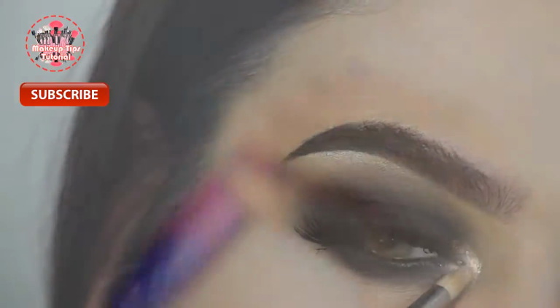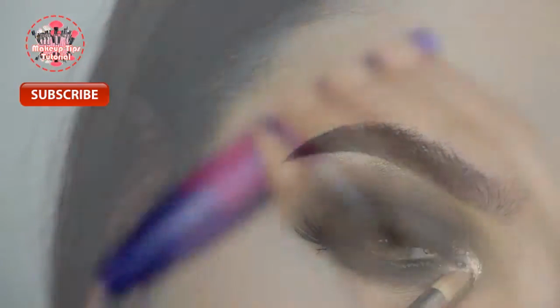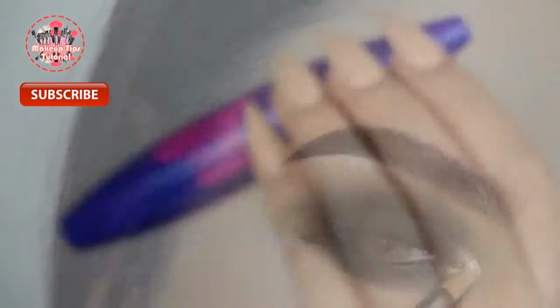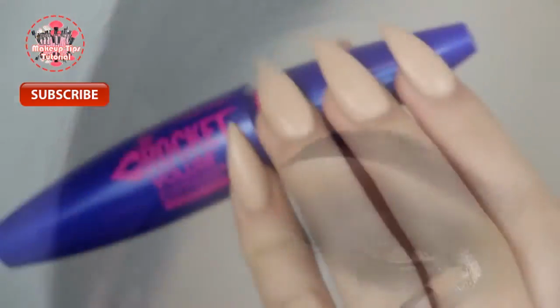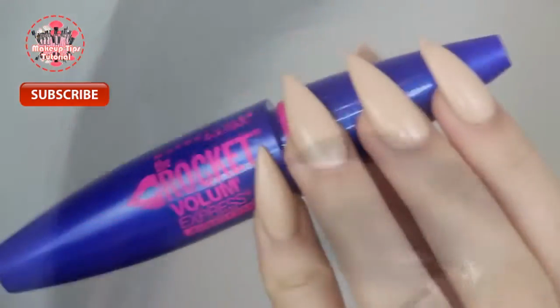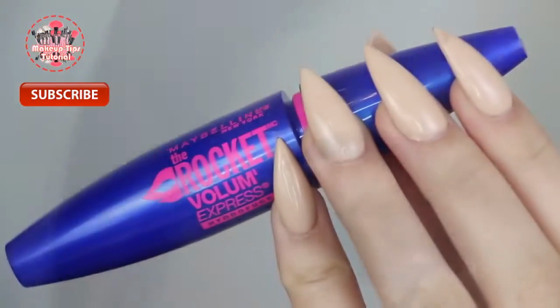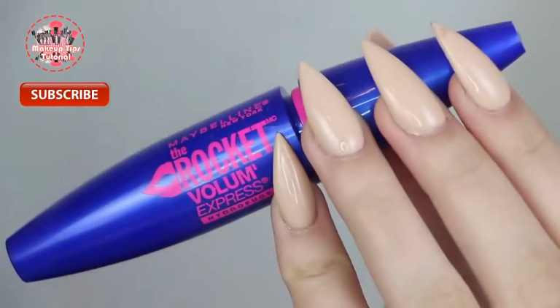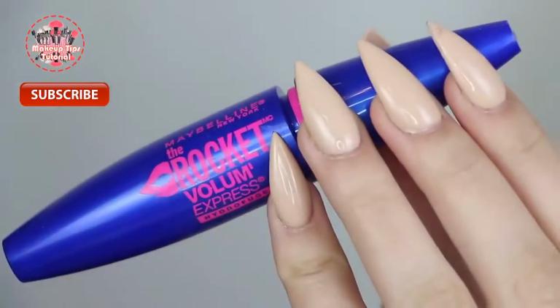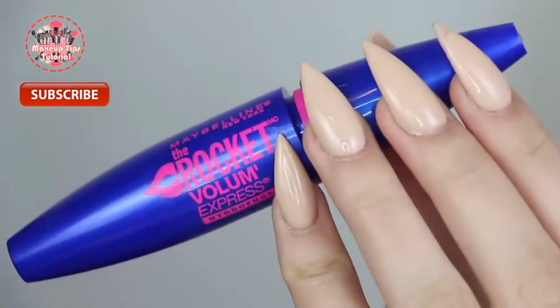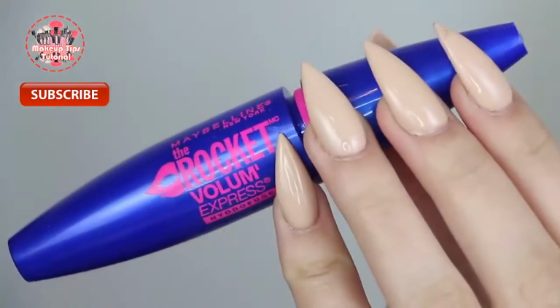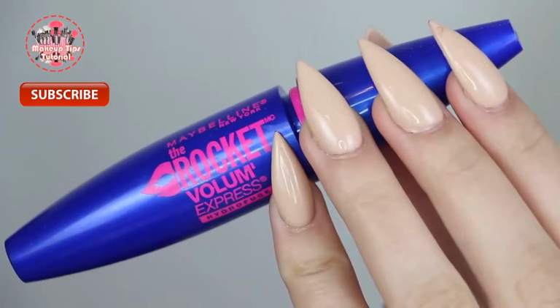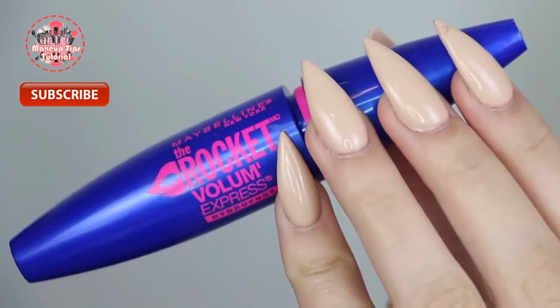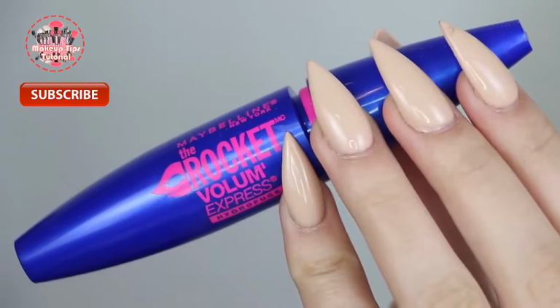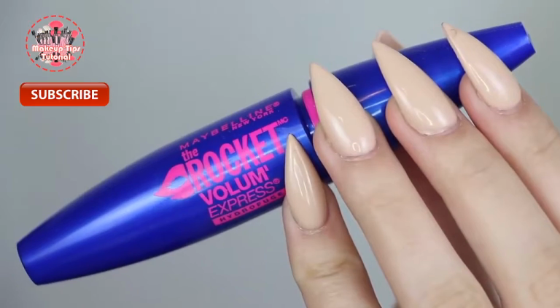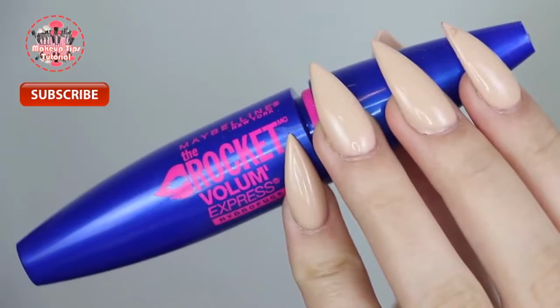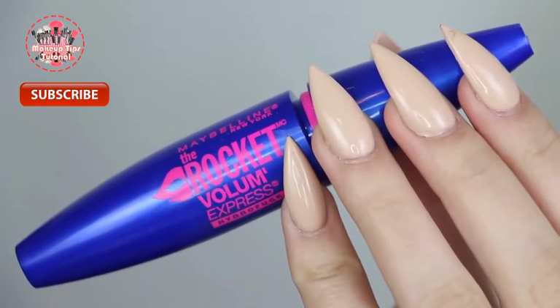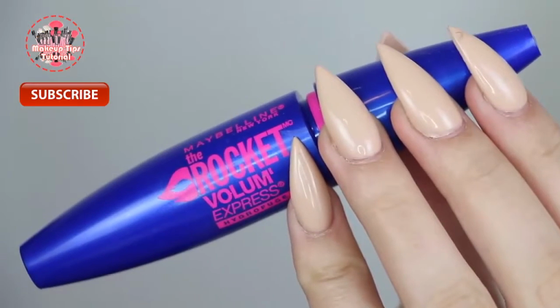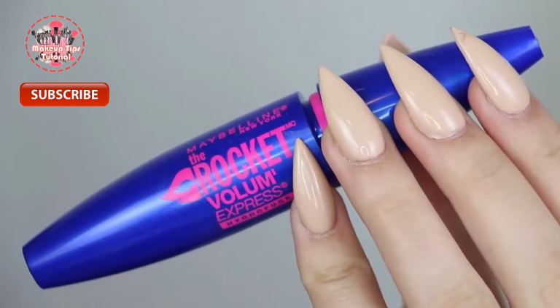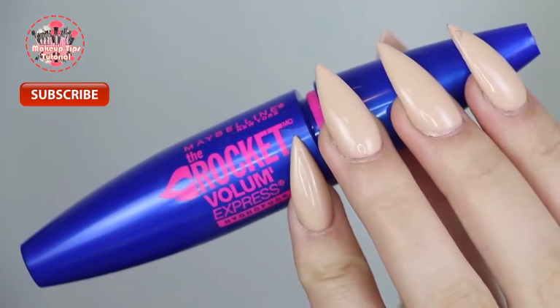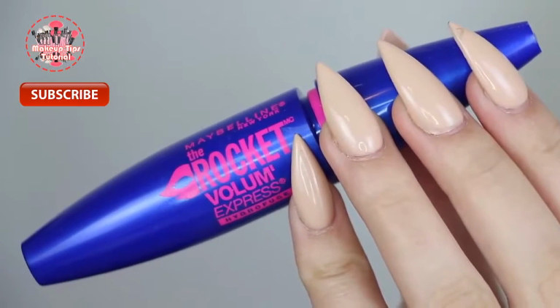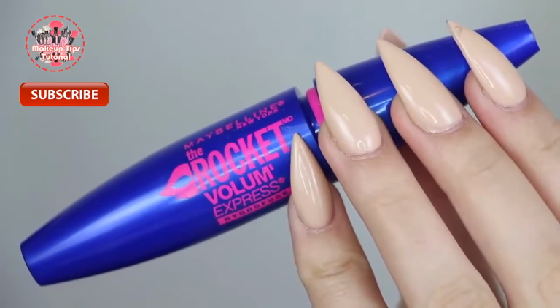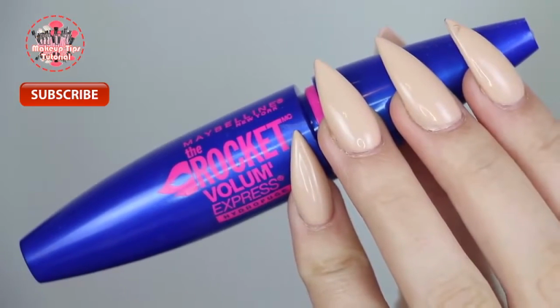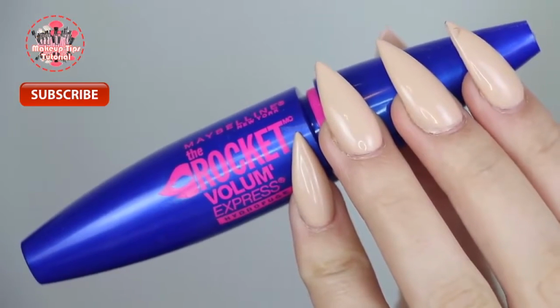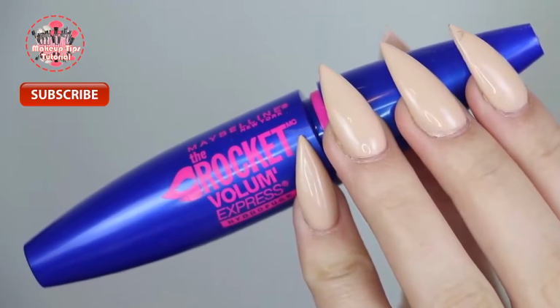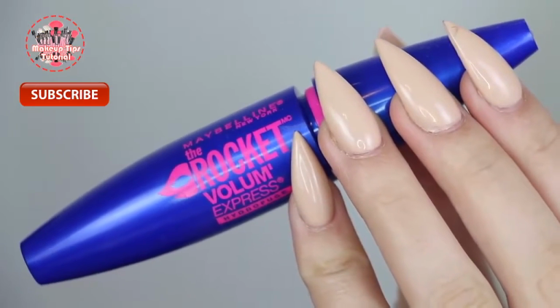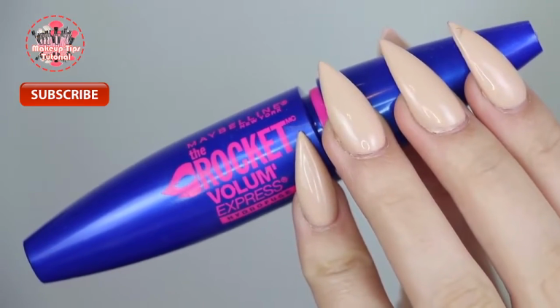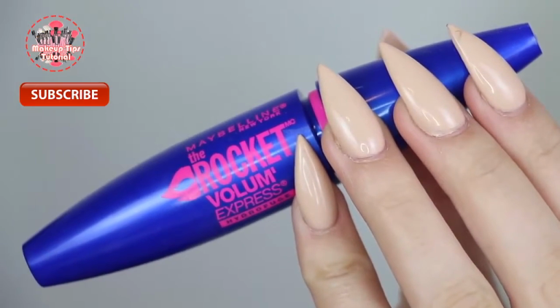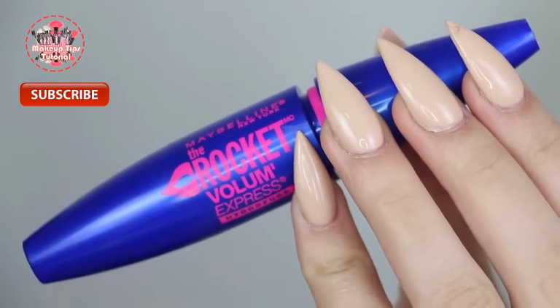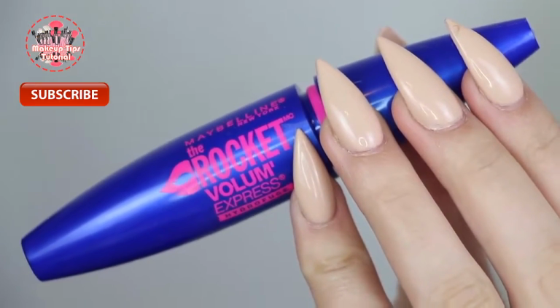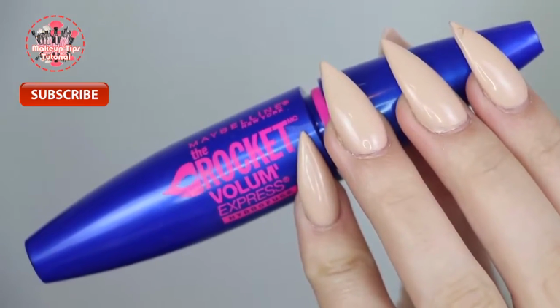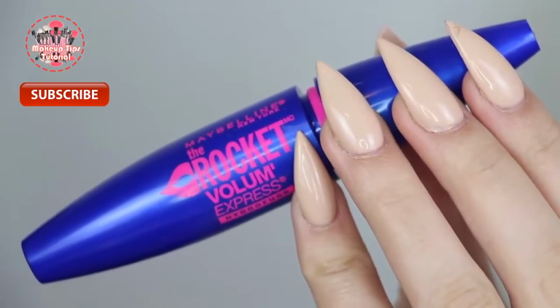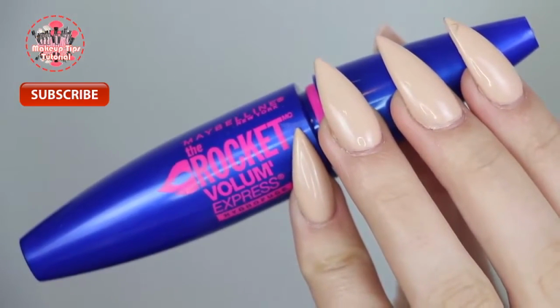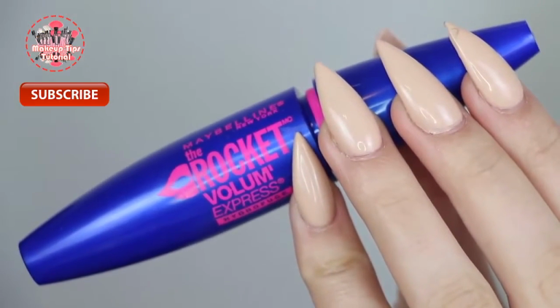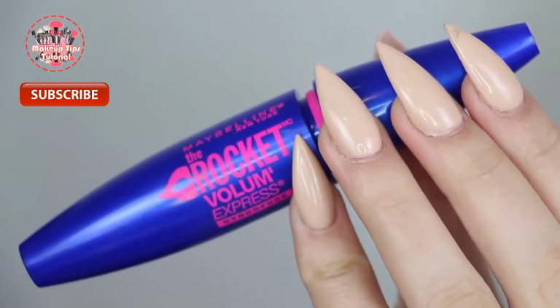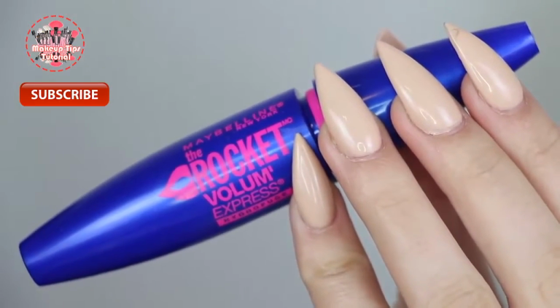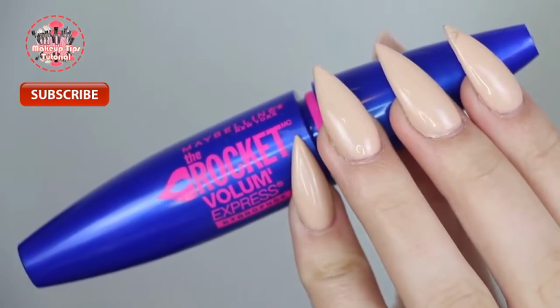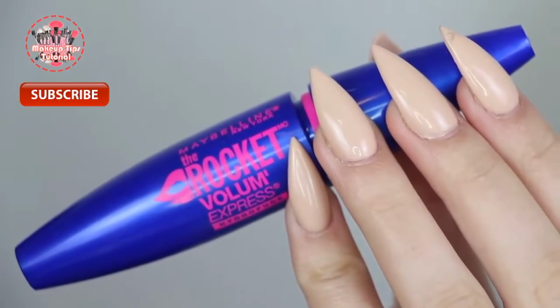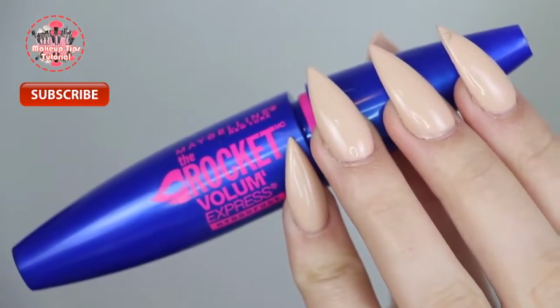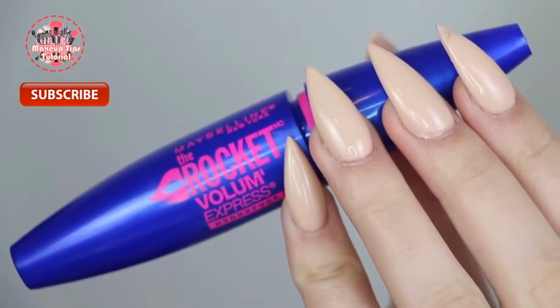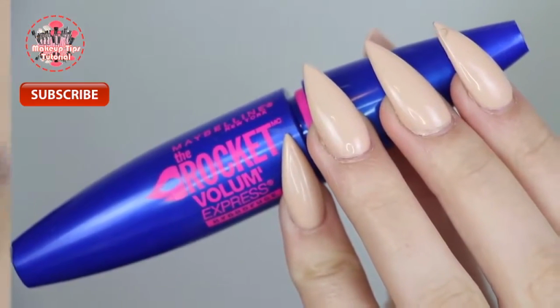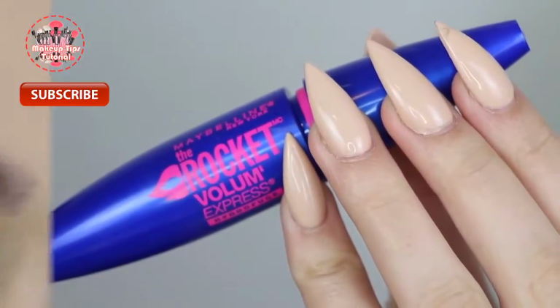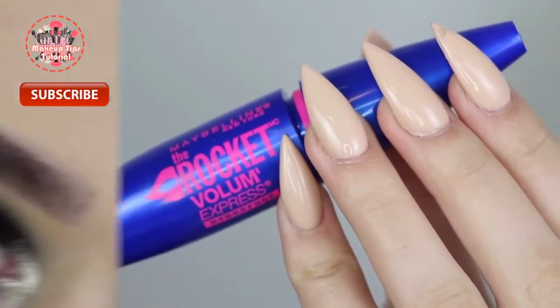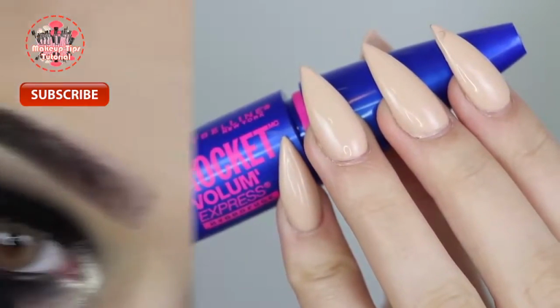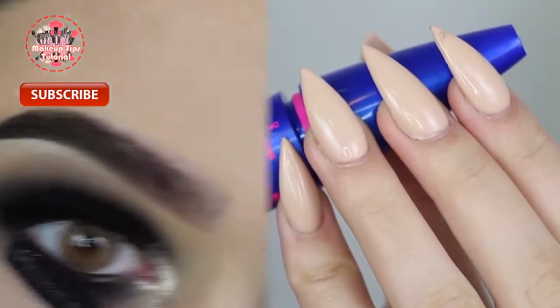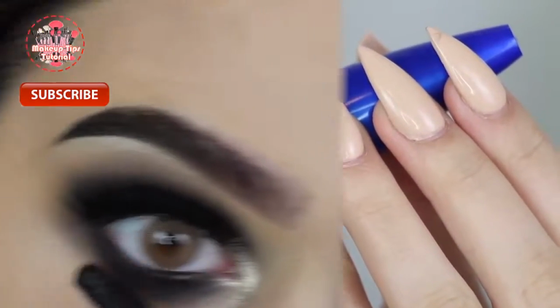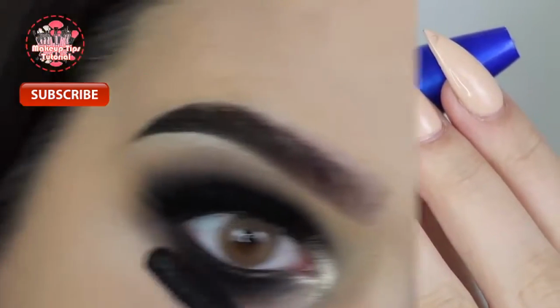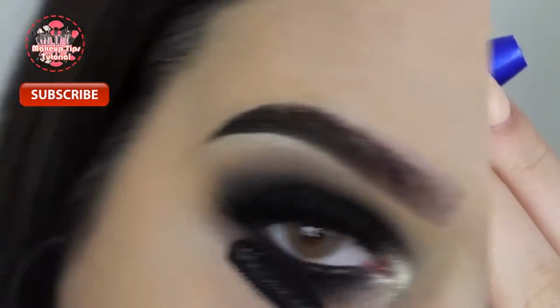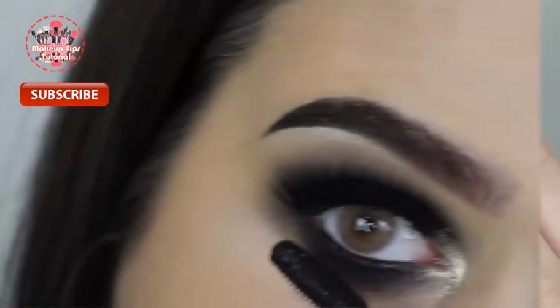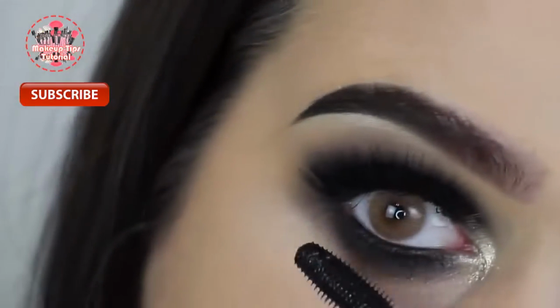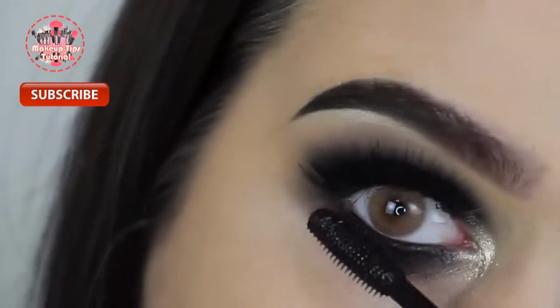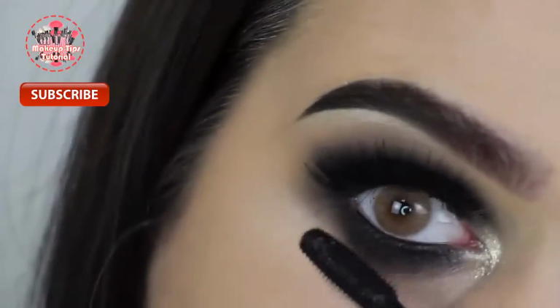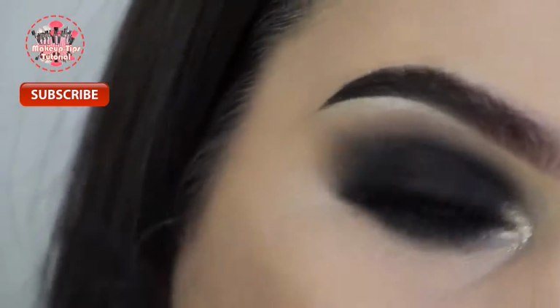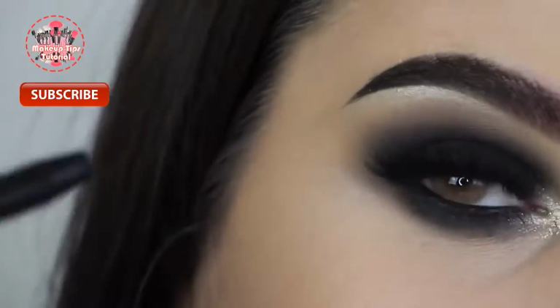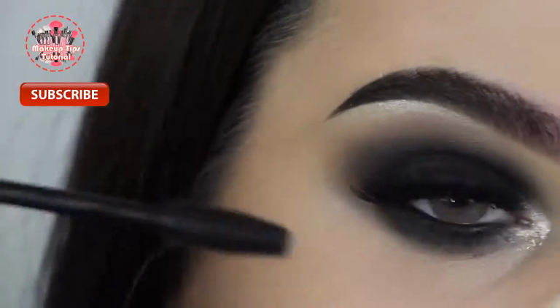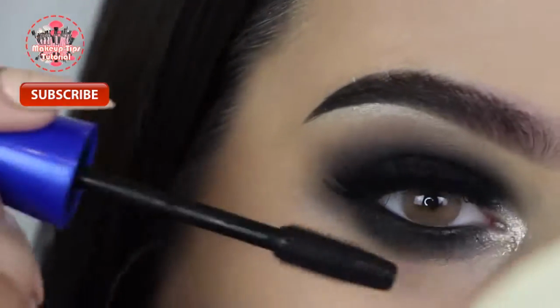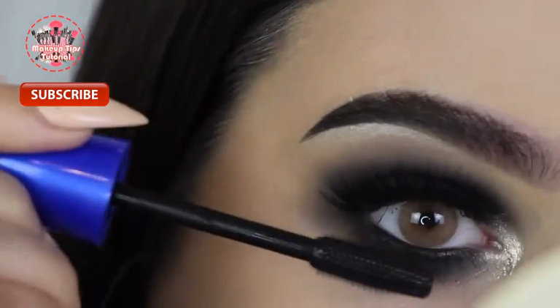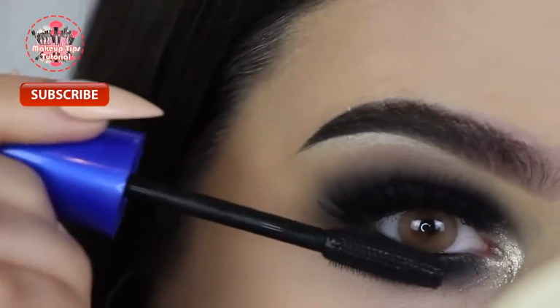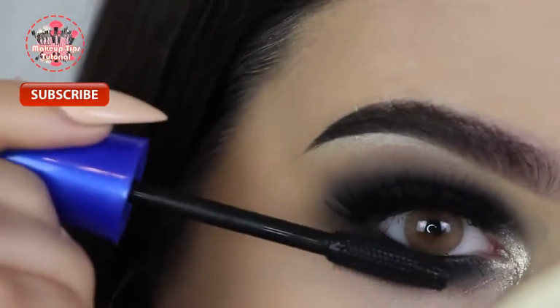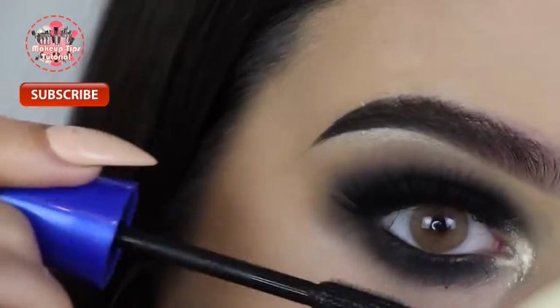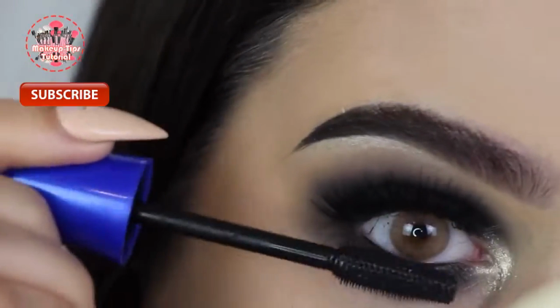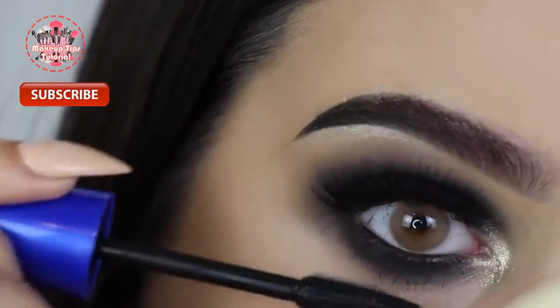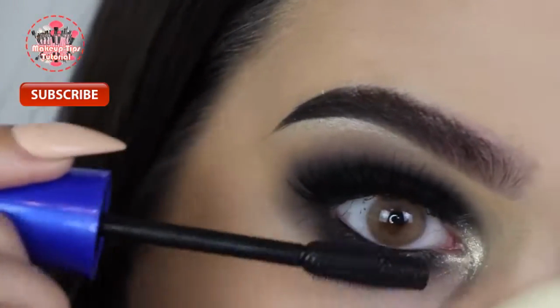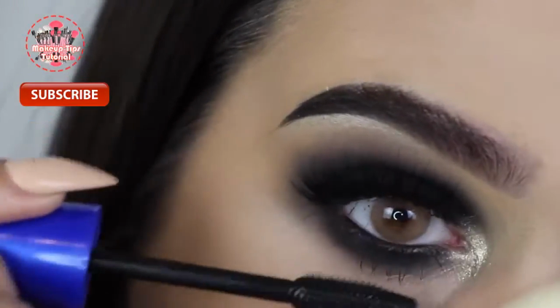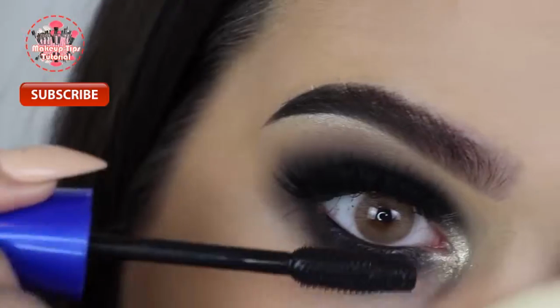After that I'm finishing up the eyes using the Maybelline Rocket mascara and applying that to my bottom lashes.